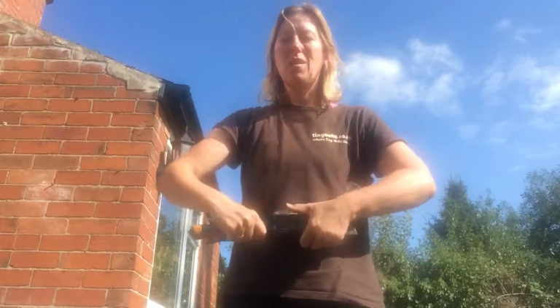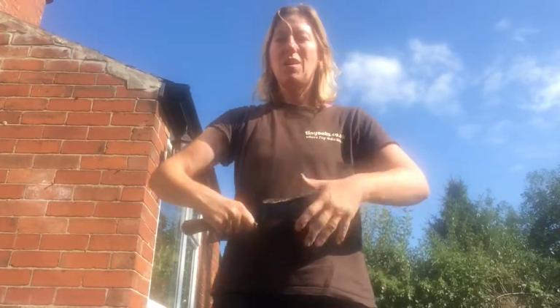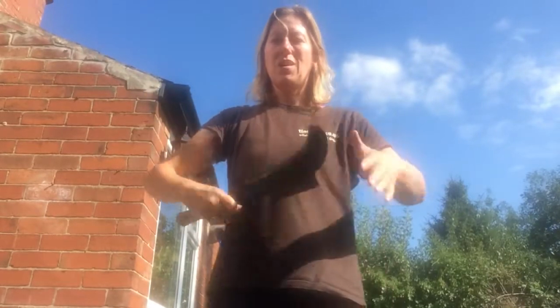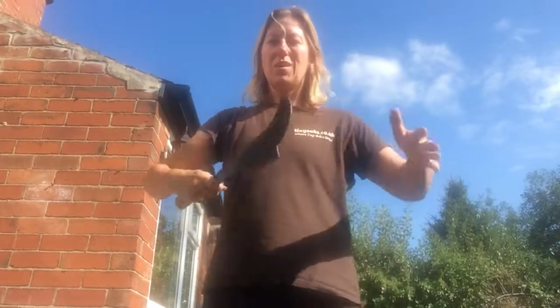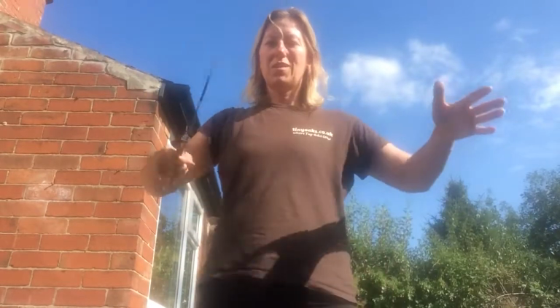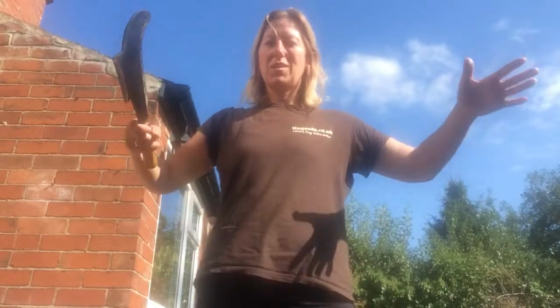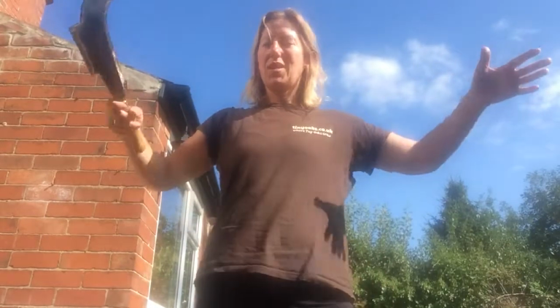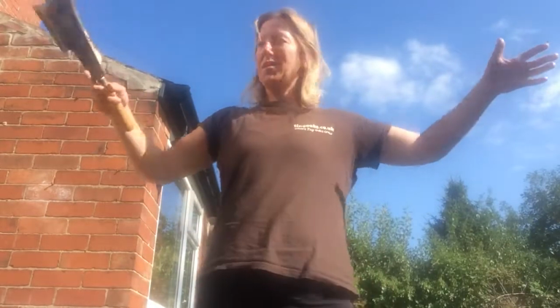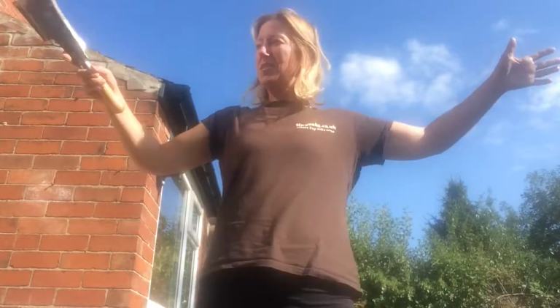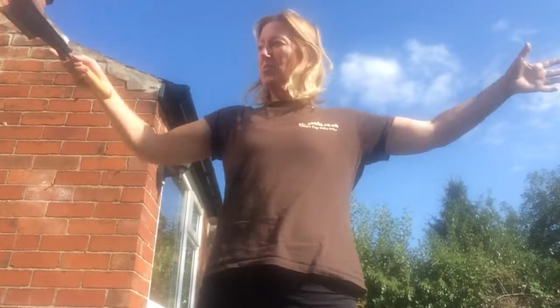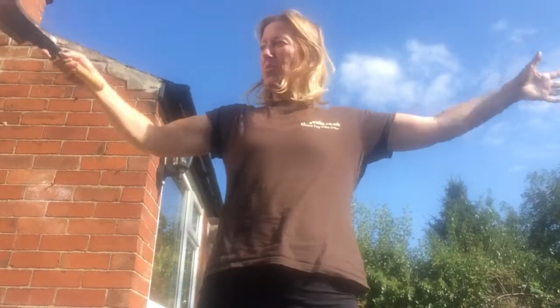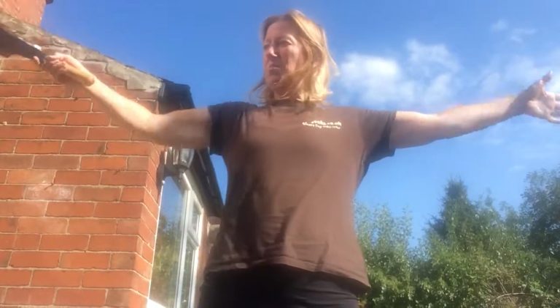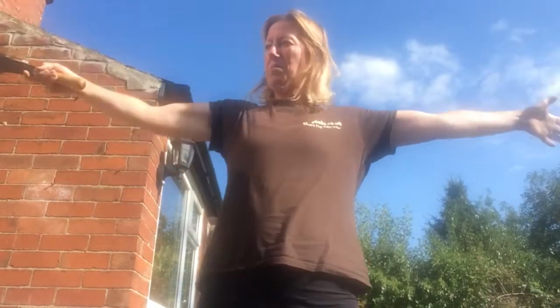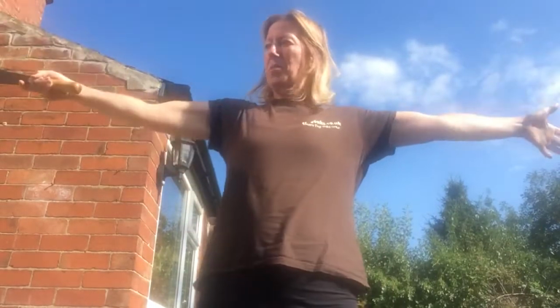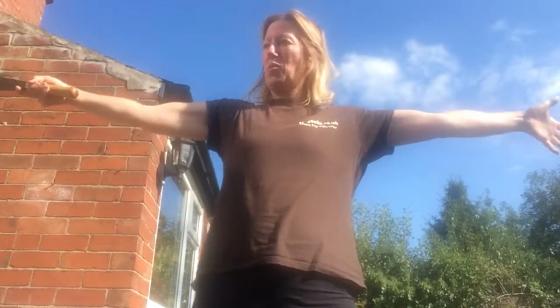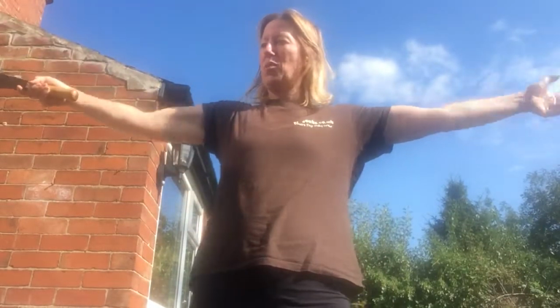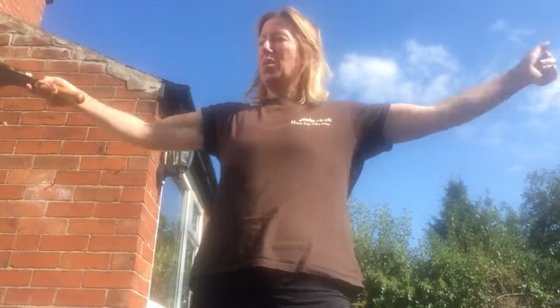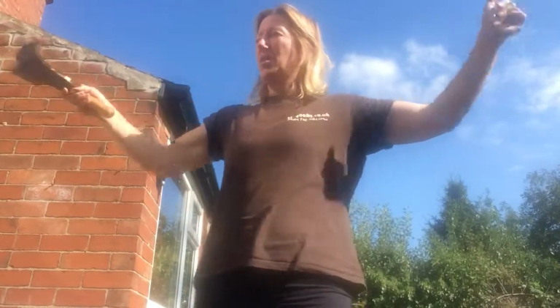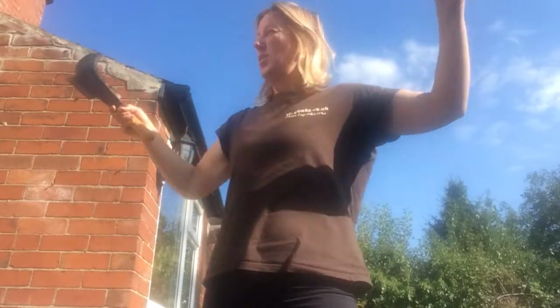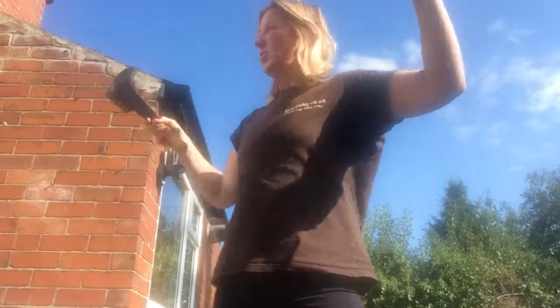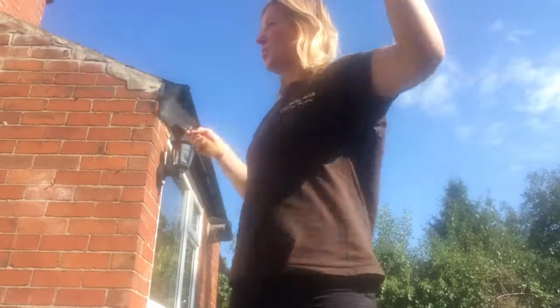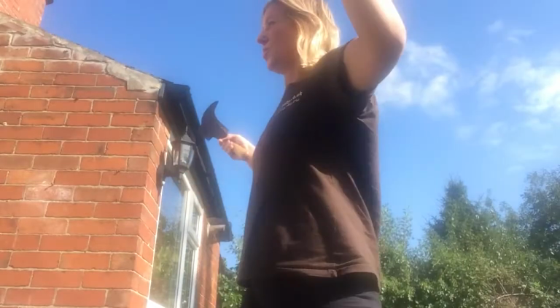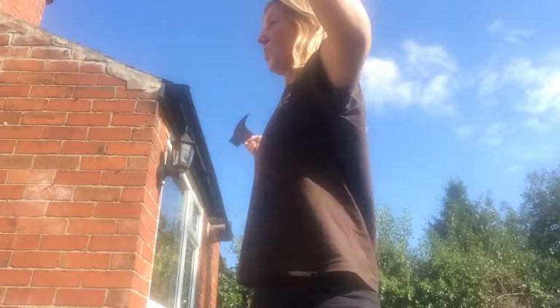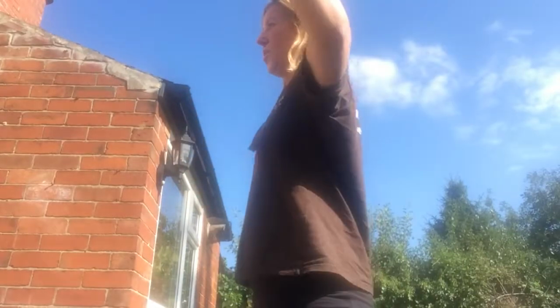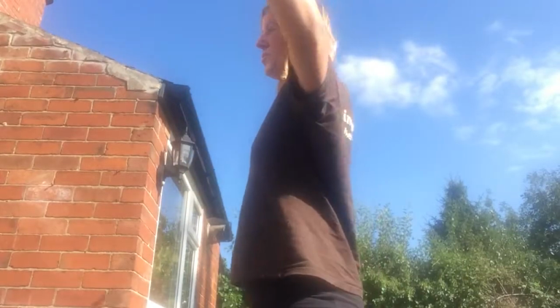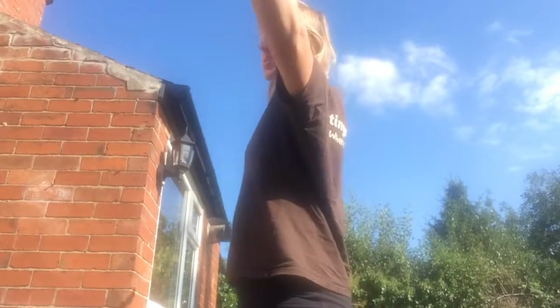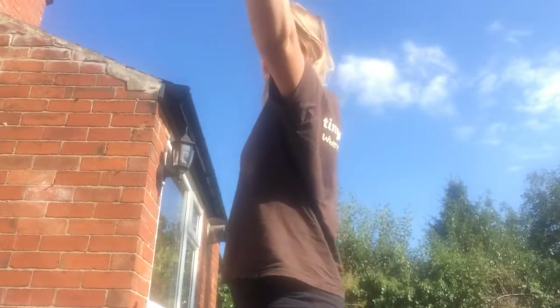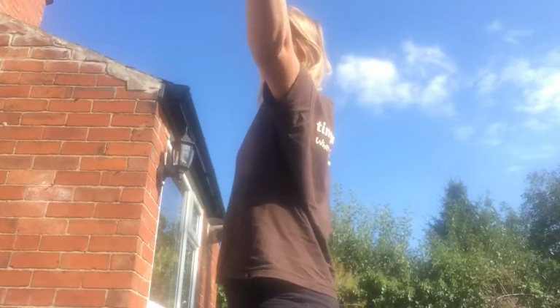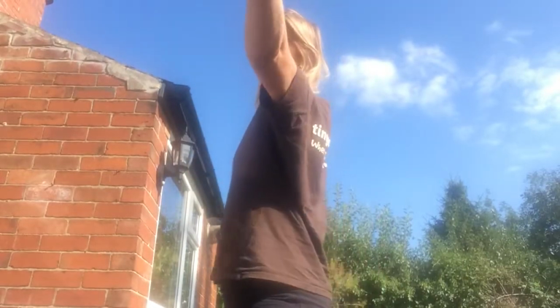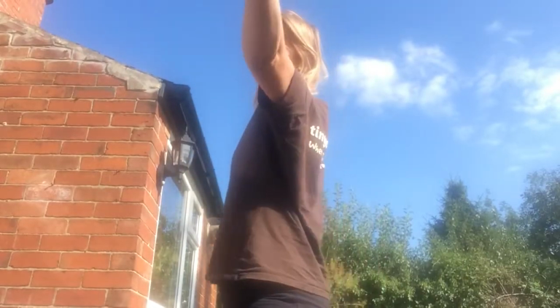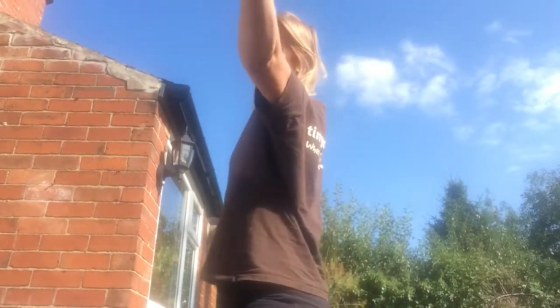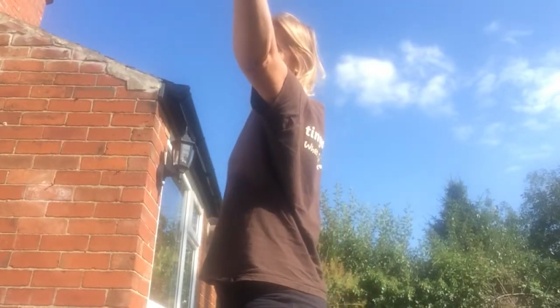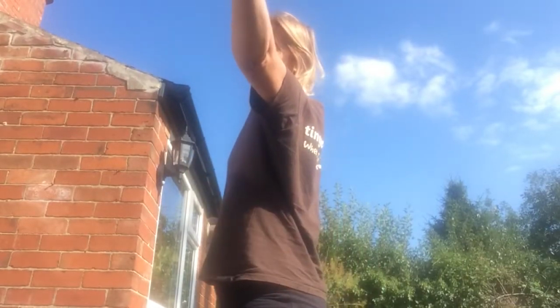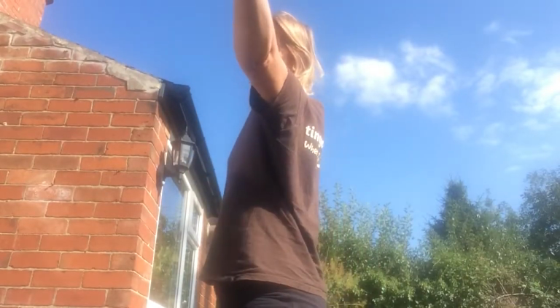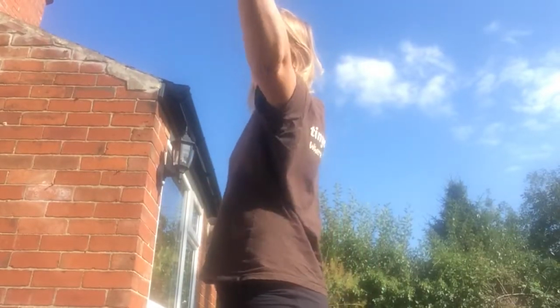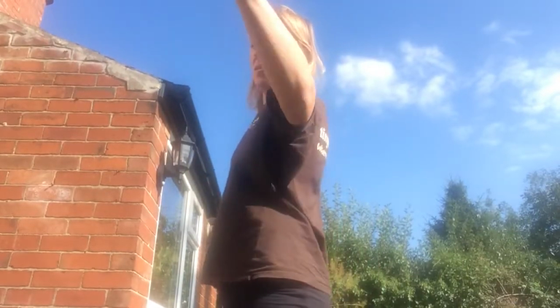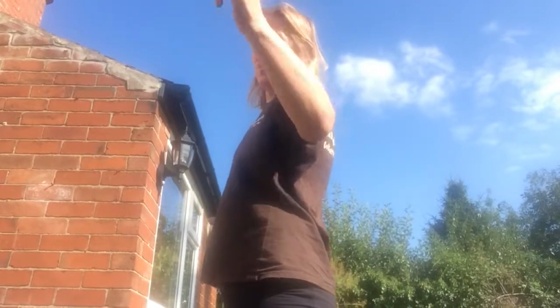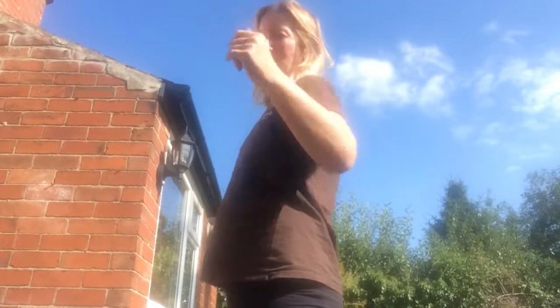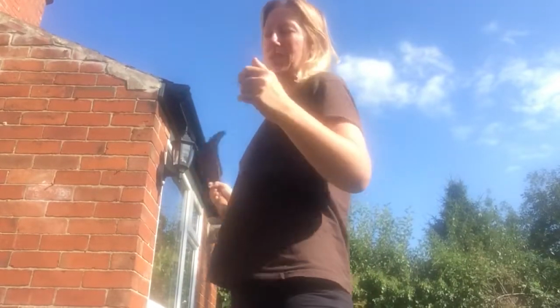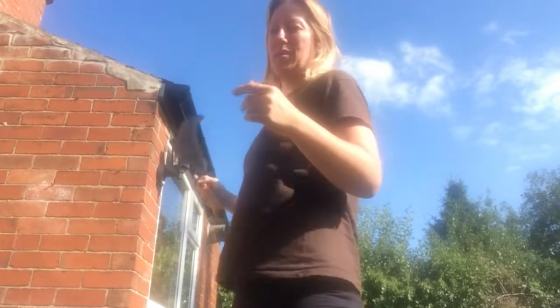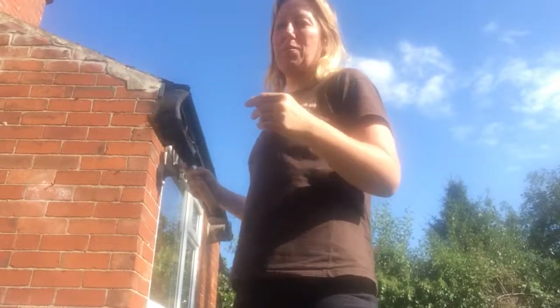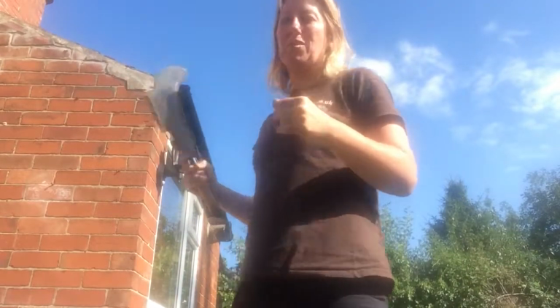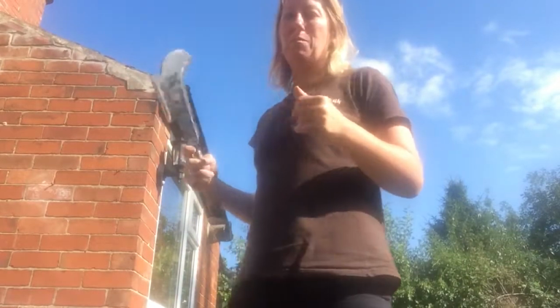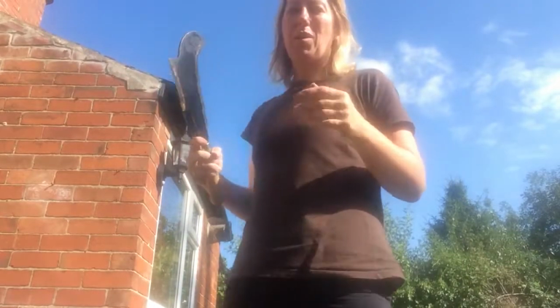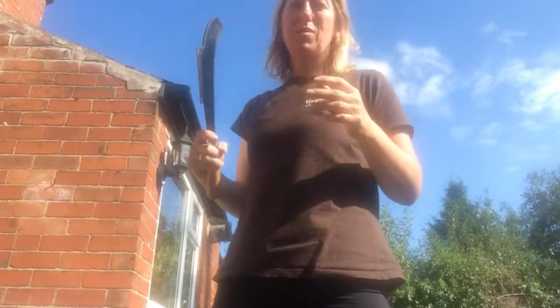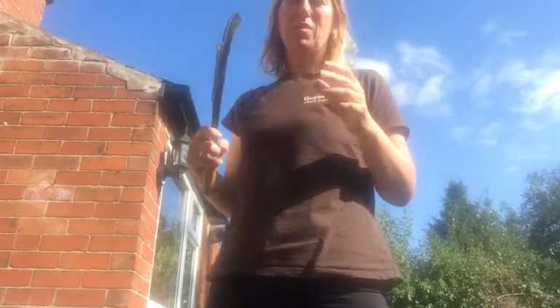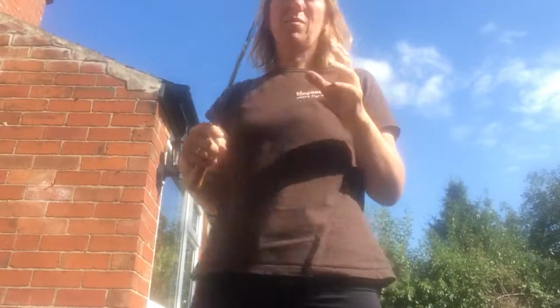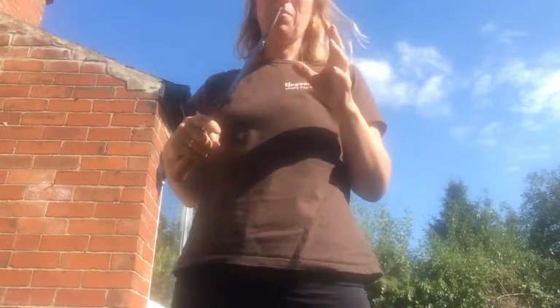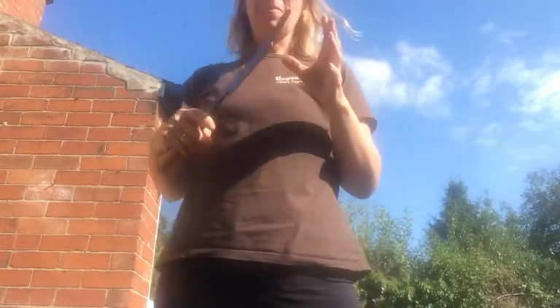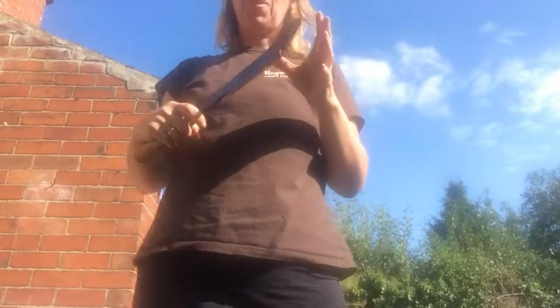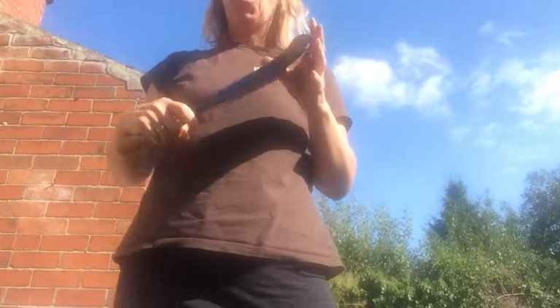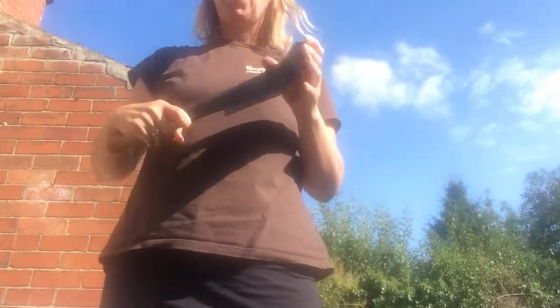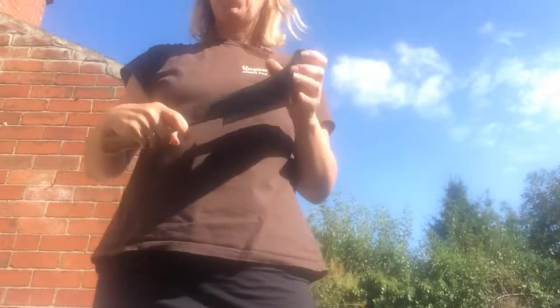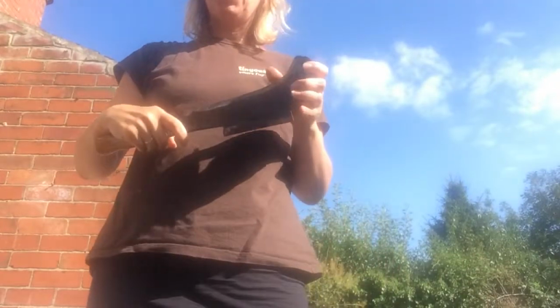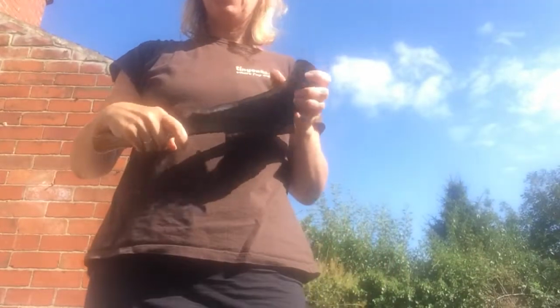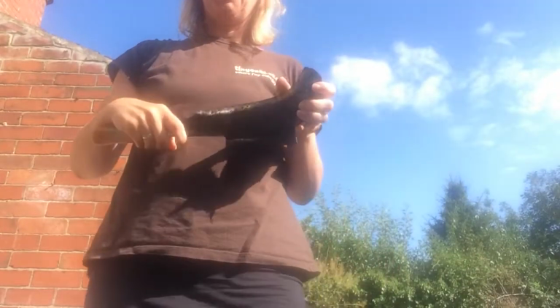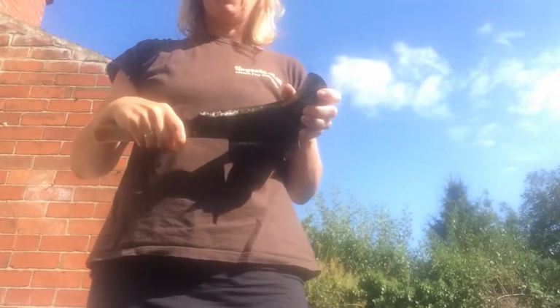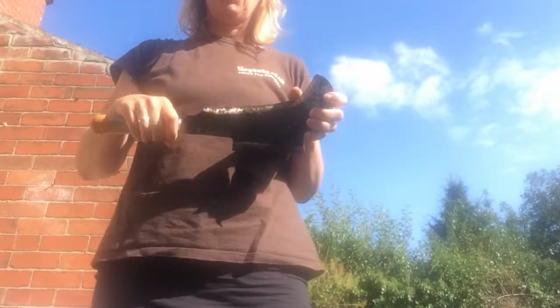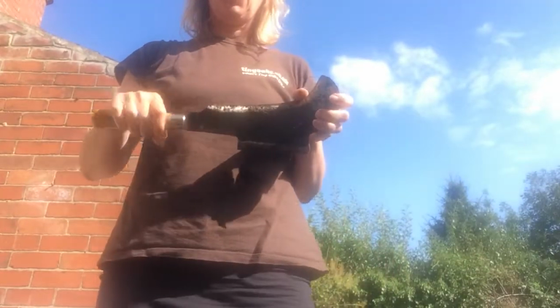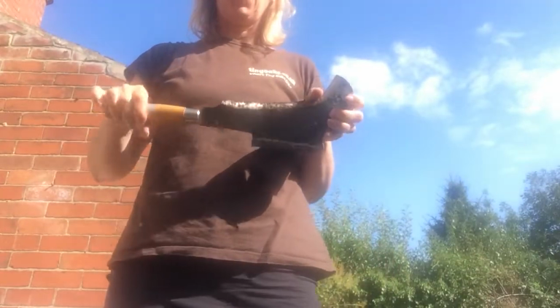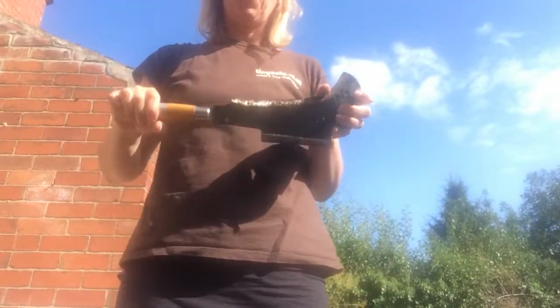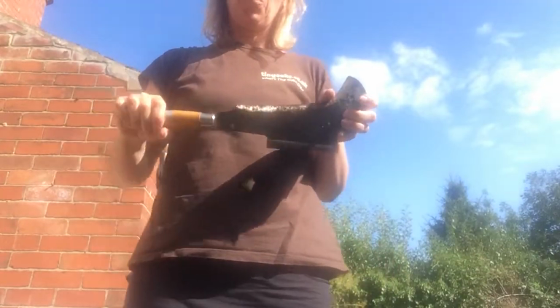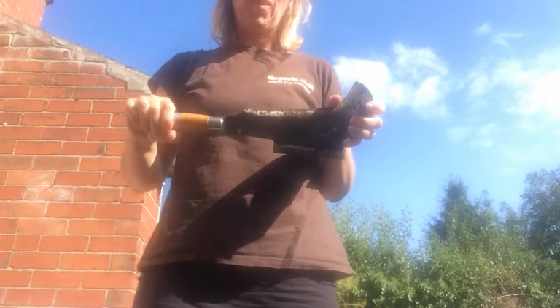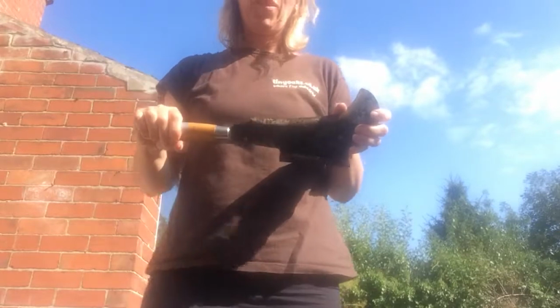I stand with my billhook two arms' length away, except for the person that I'll be using the billhook with.